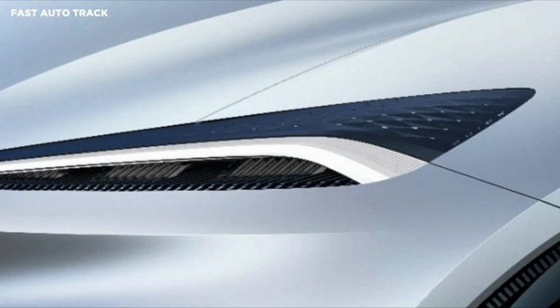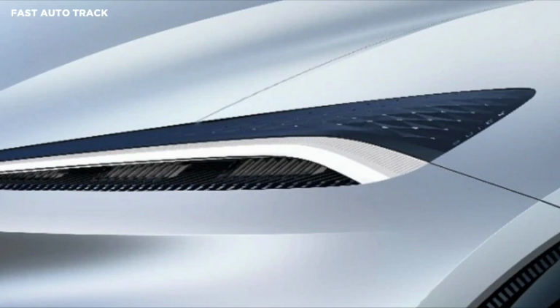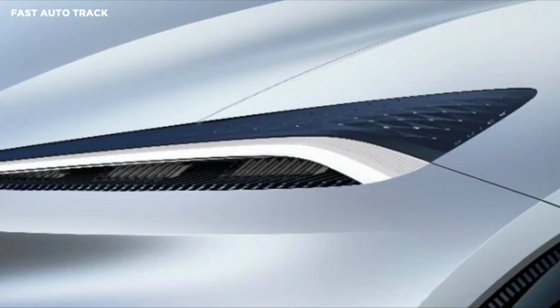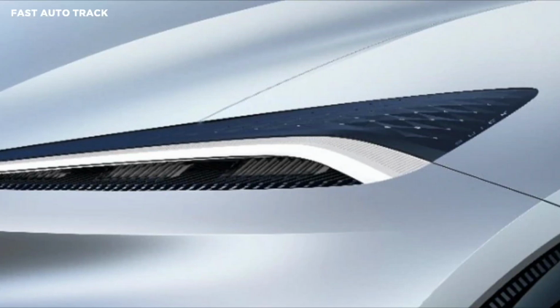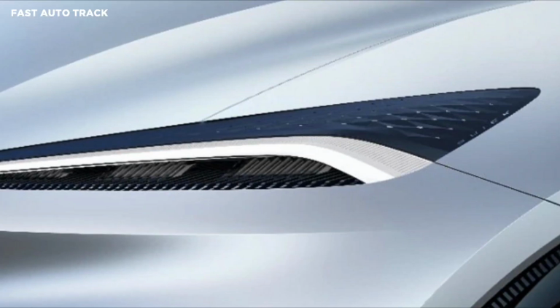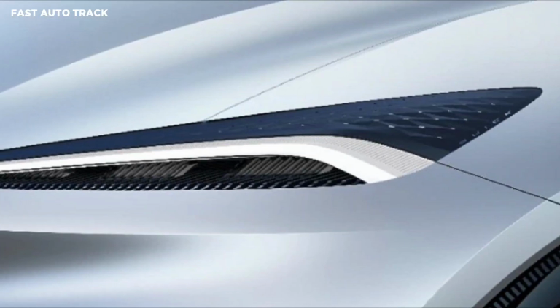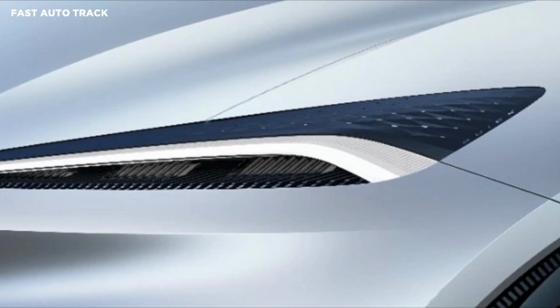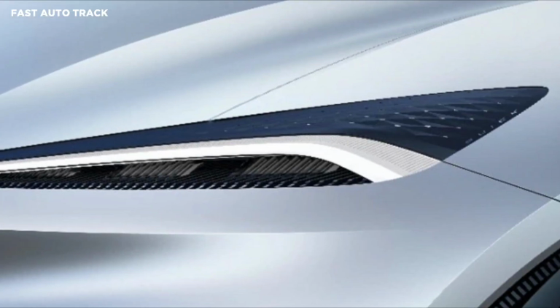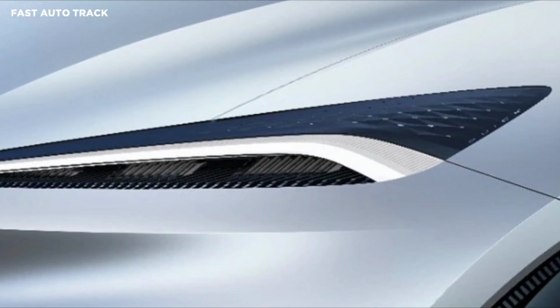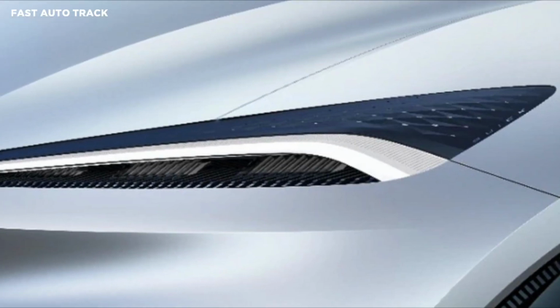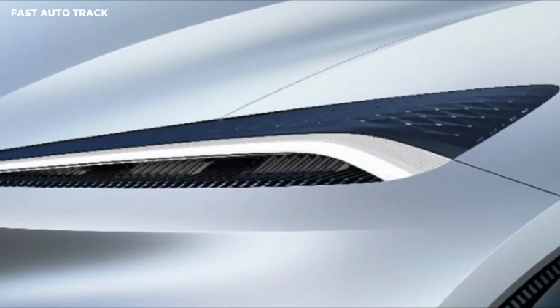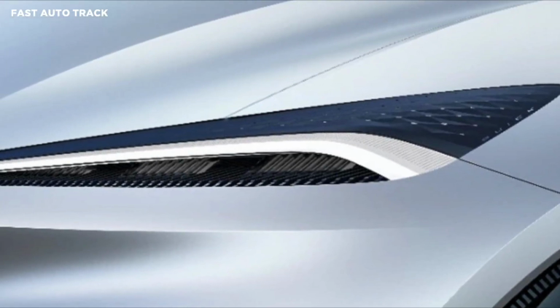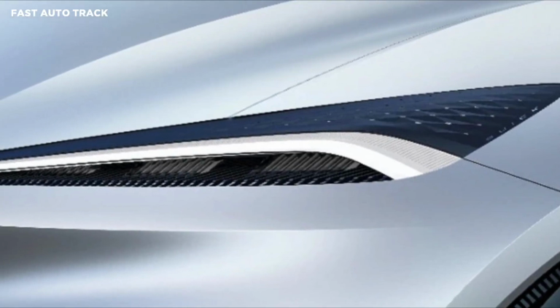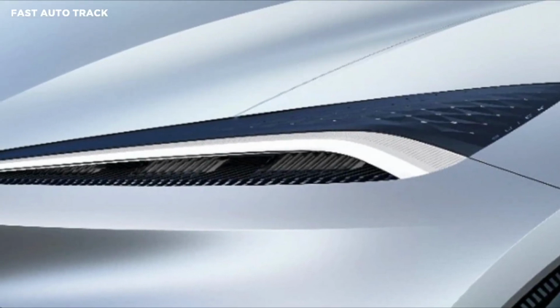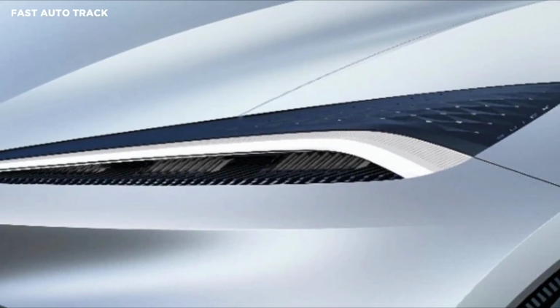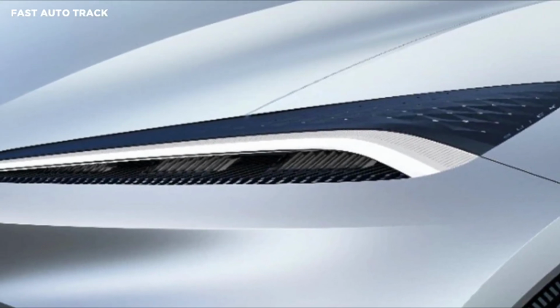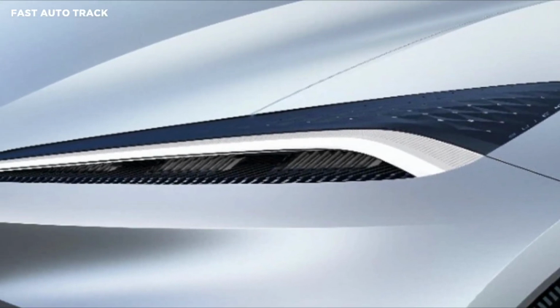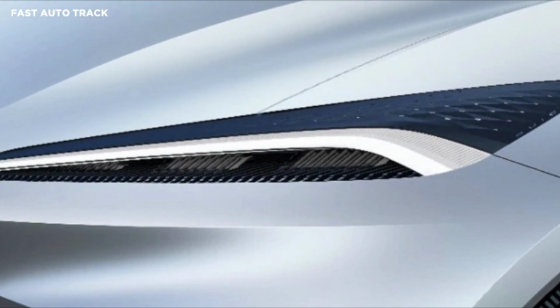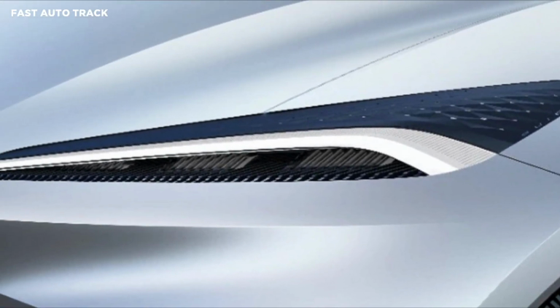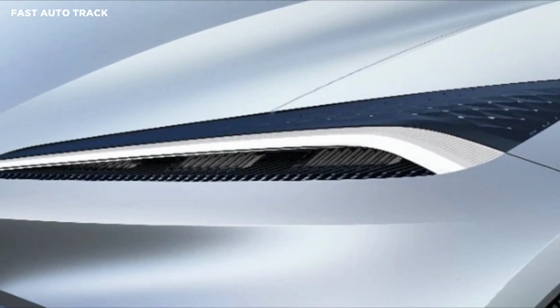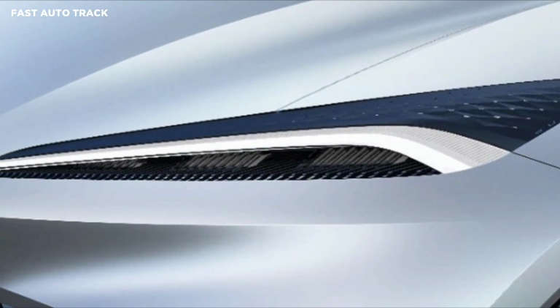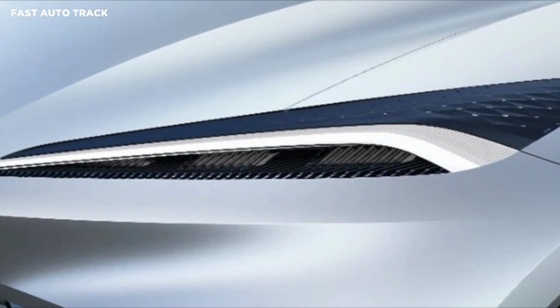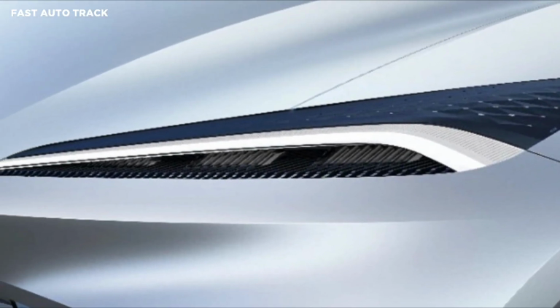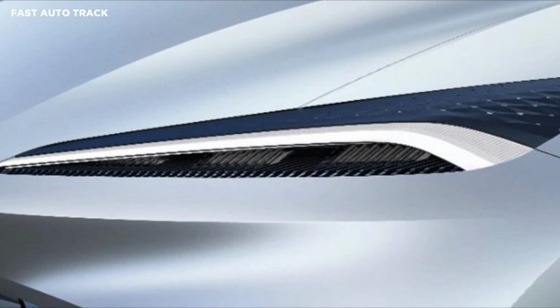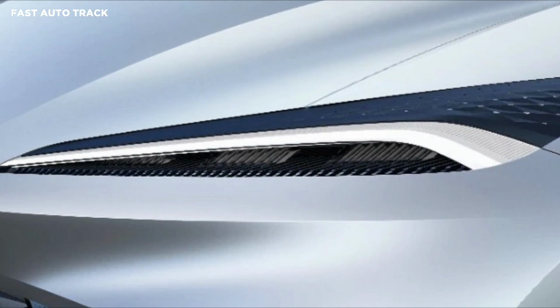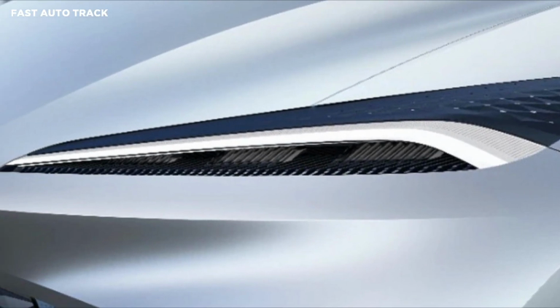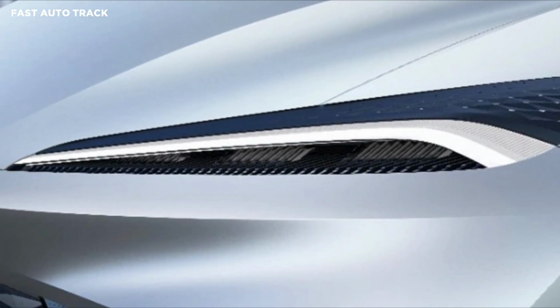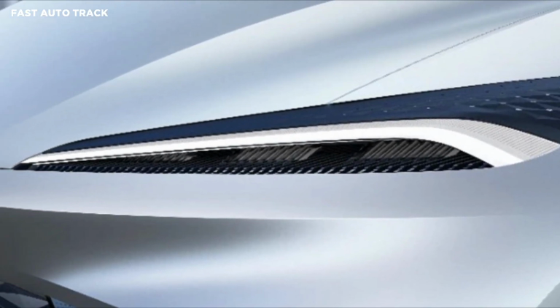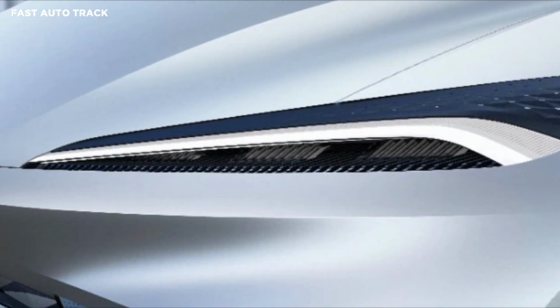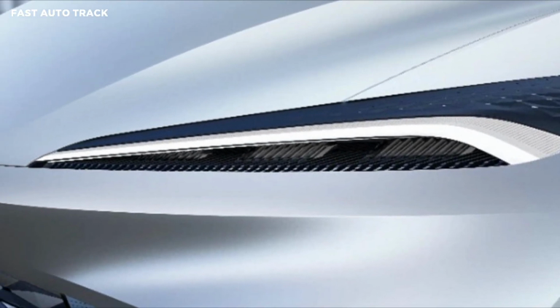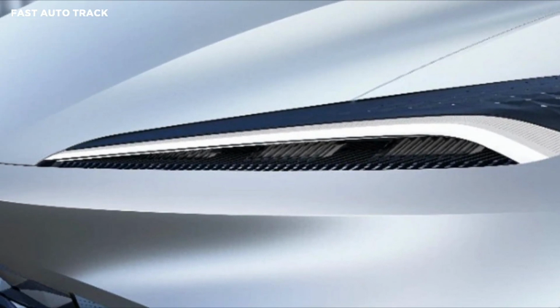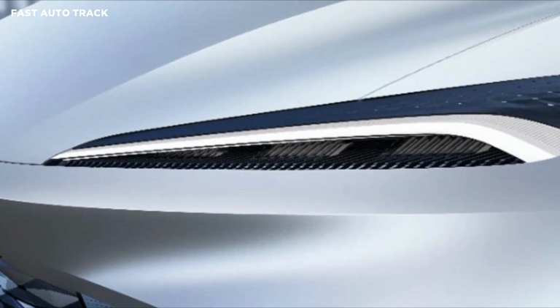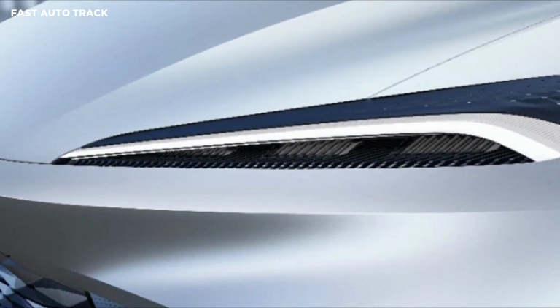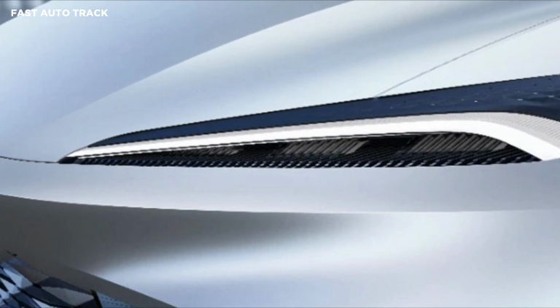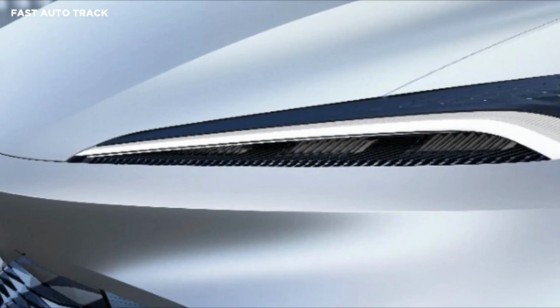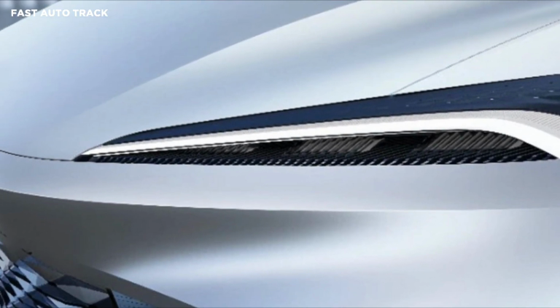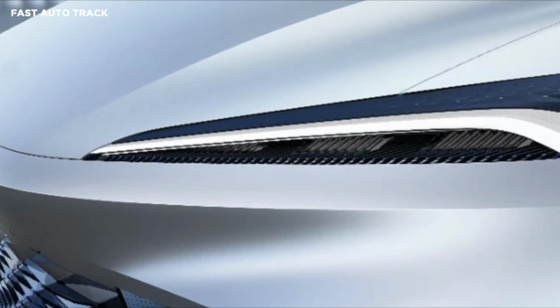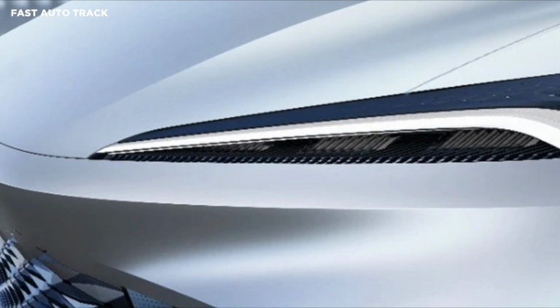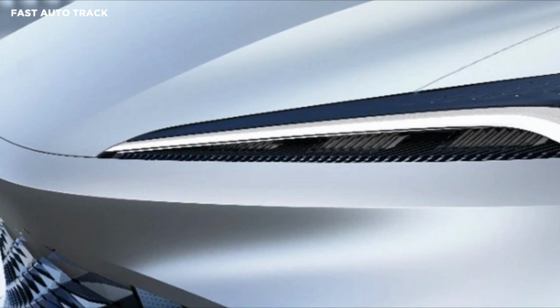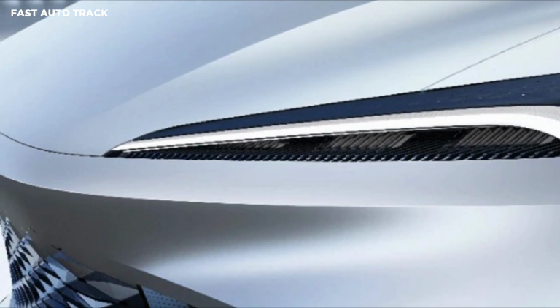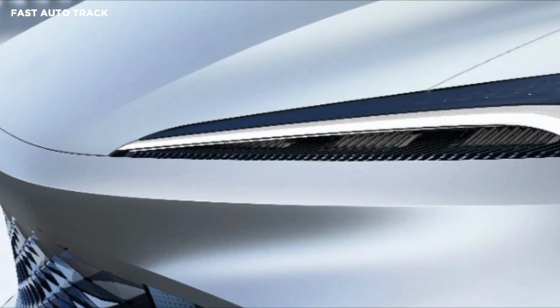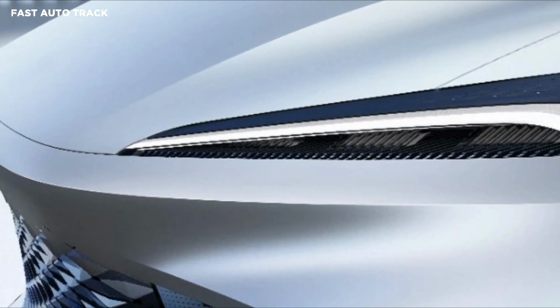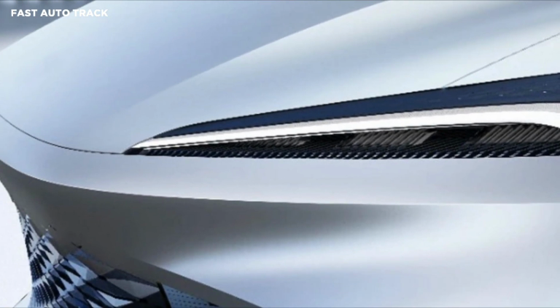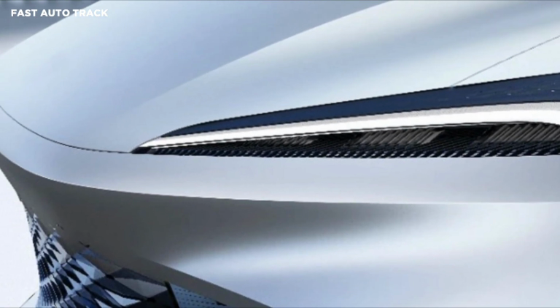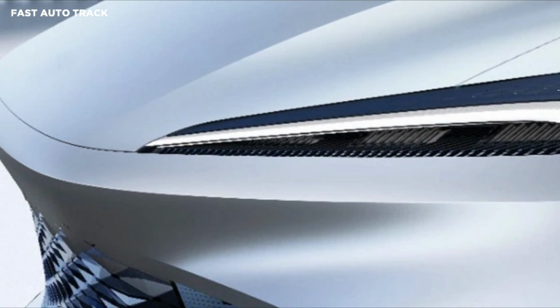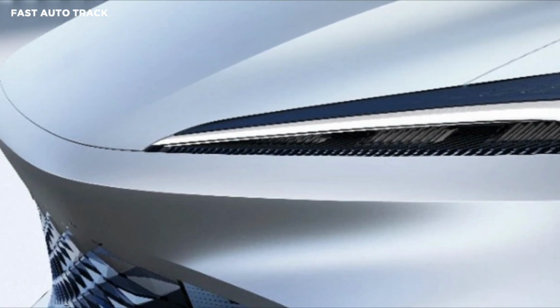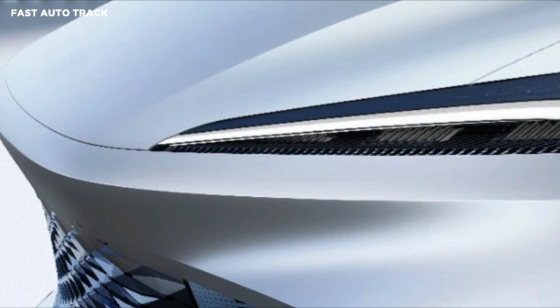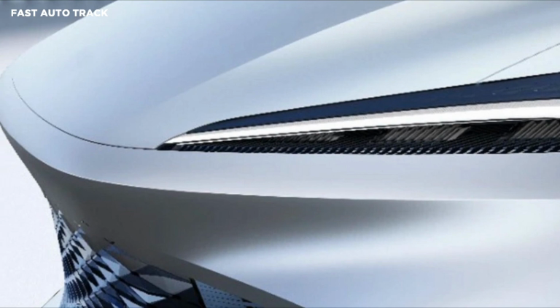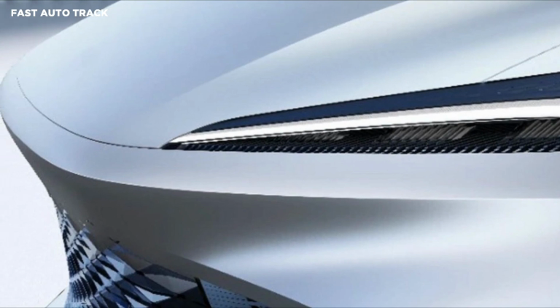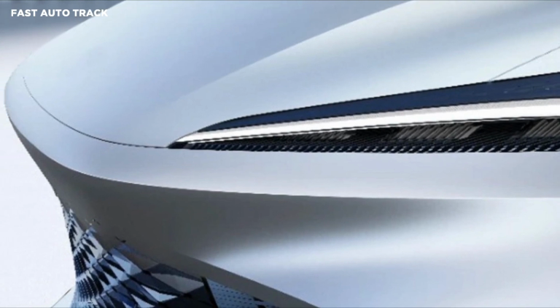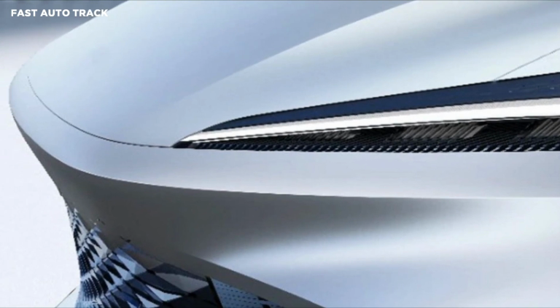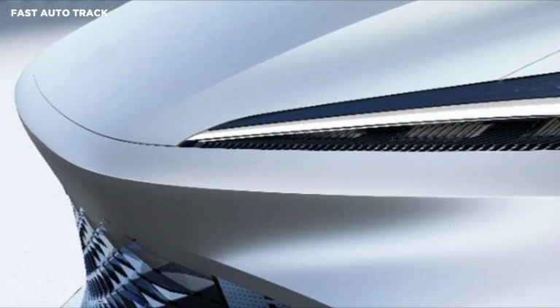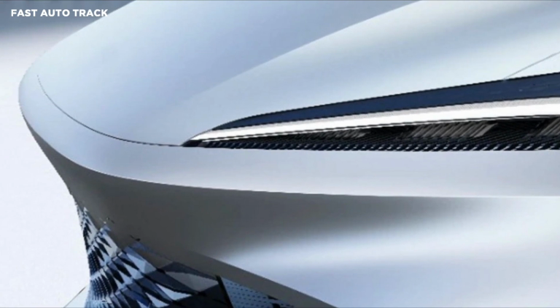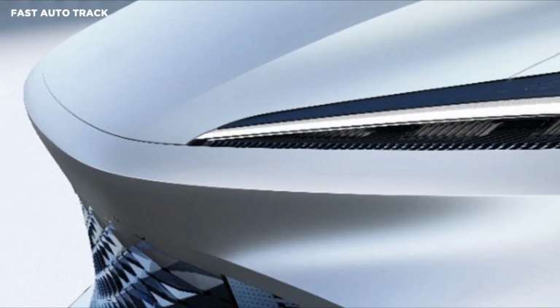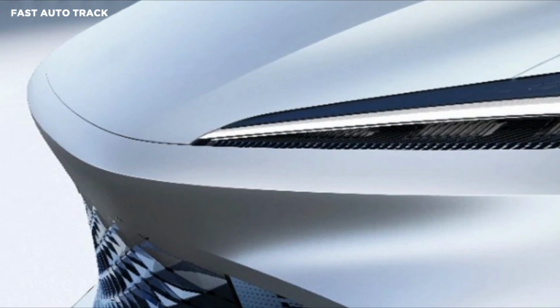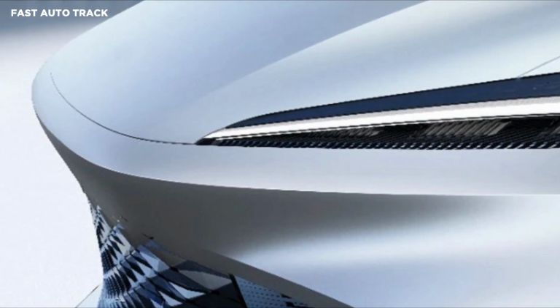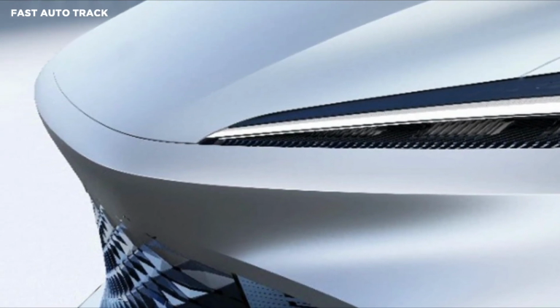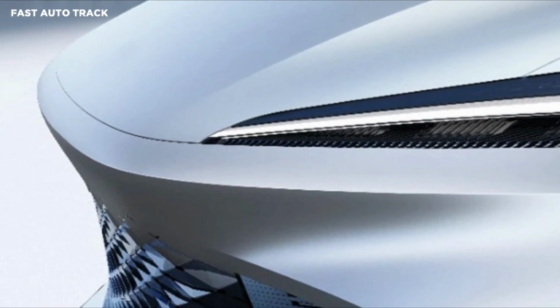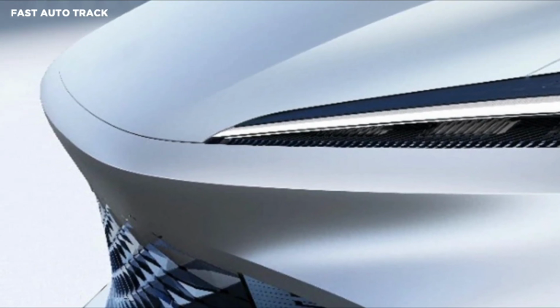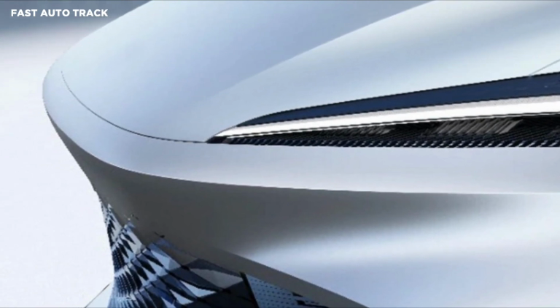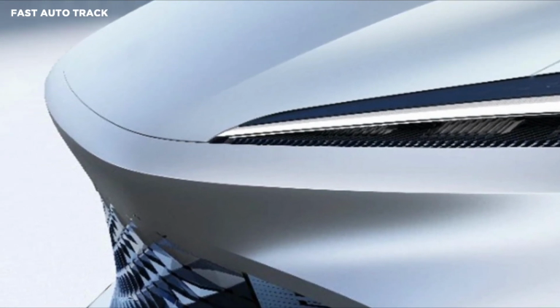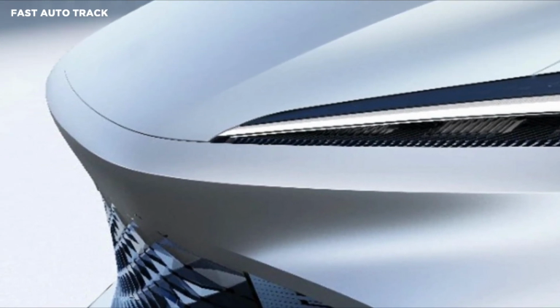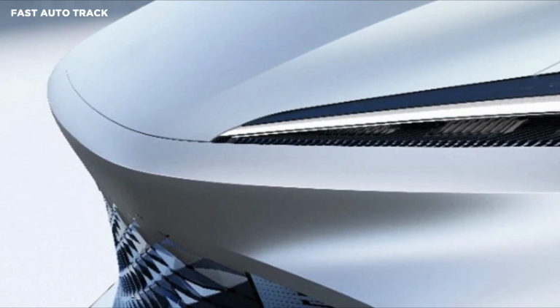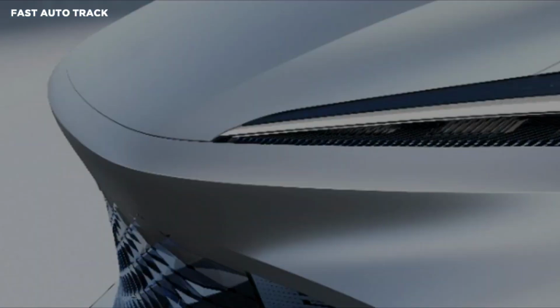Buick has teased the Electra X concept ahead of its debut in China early next month. The company is keeping details under wraps.